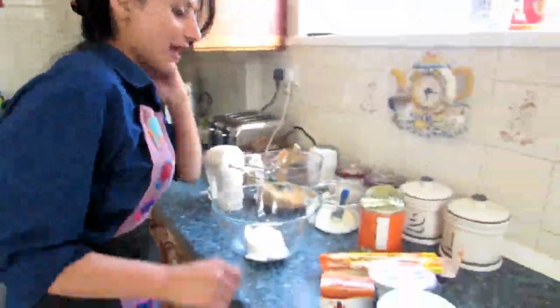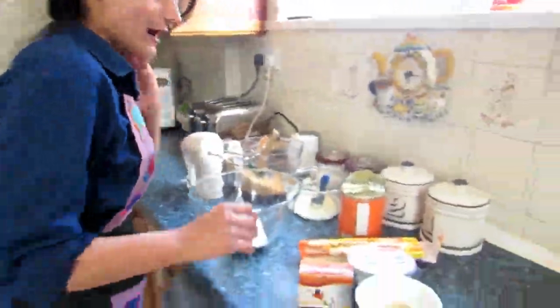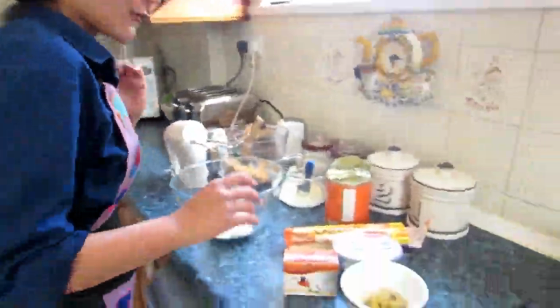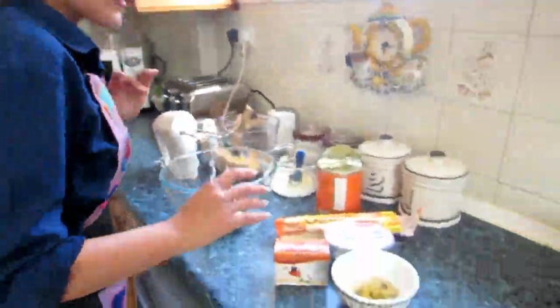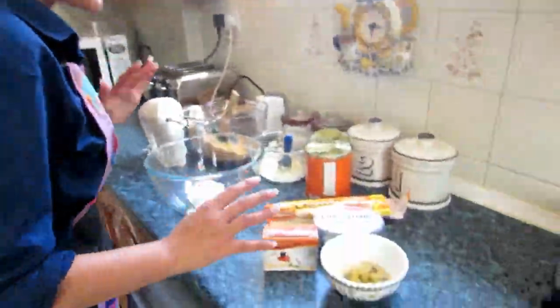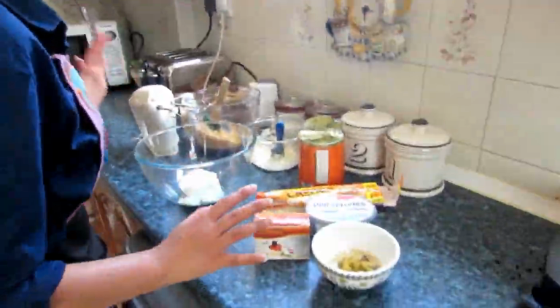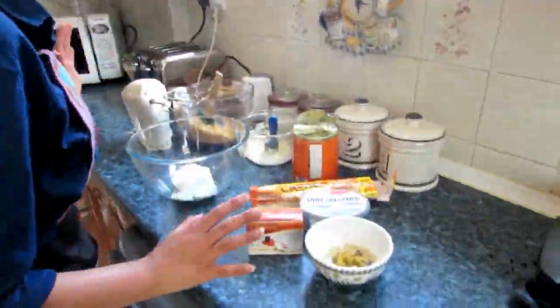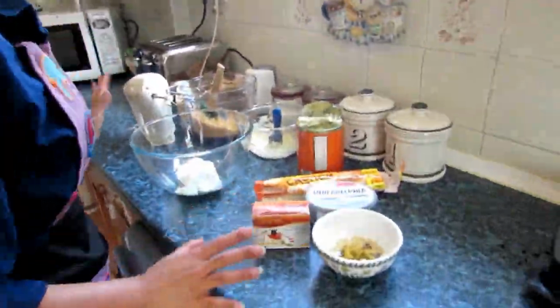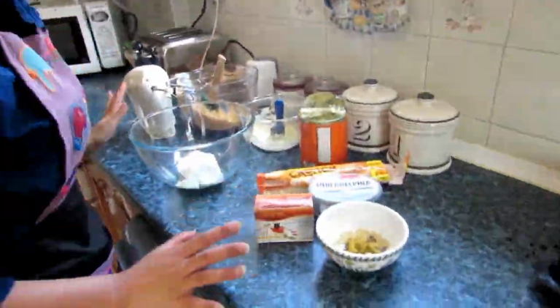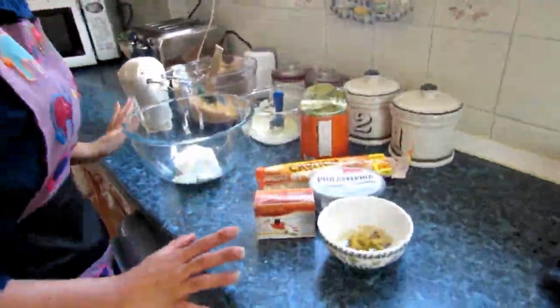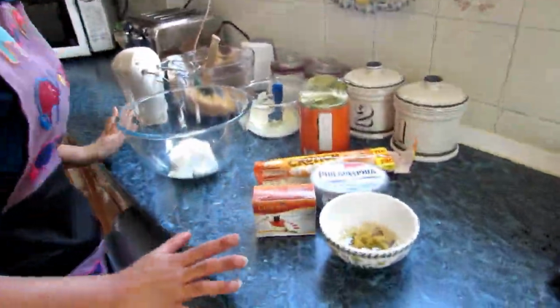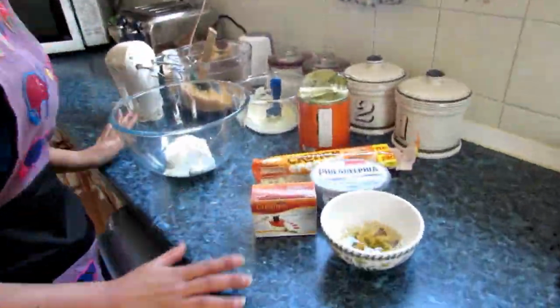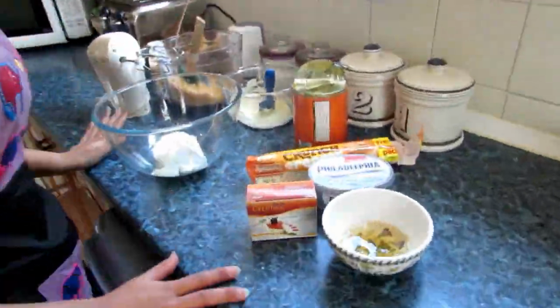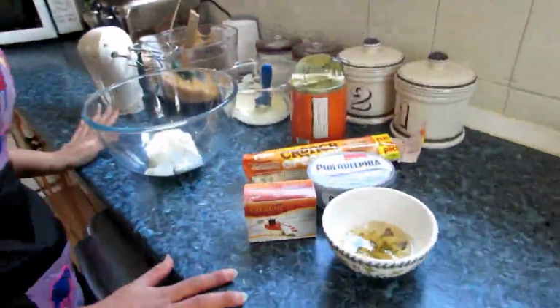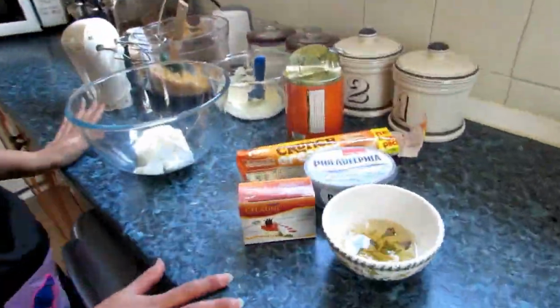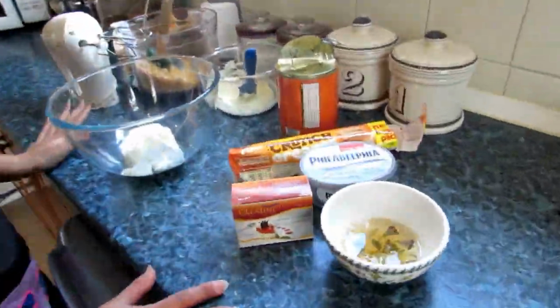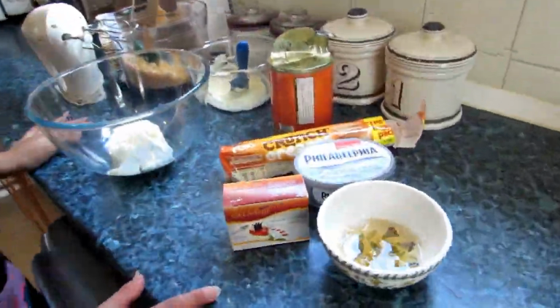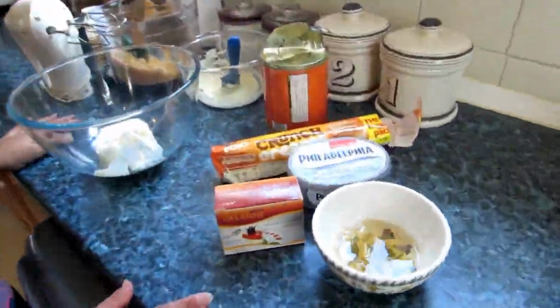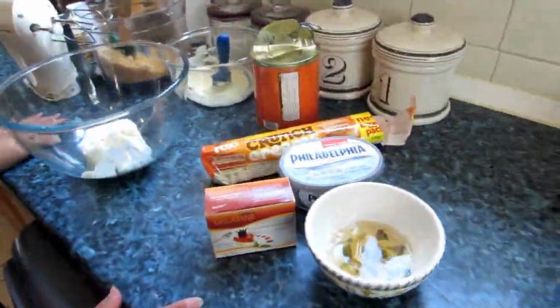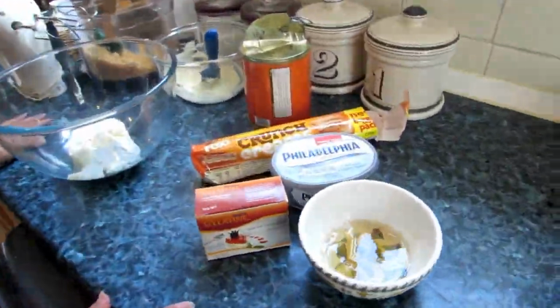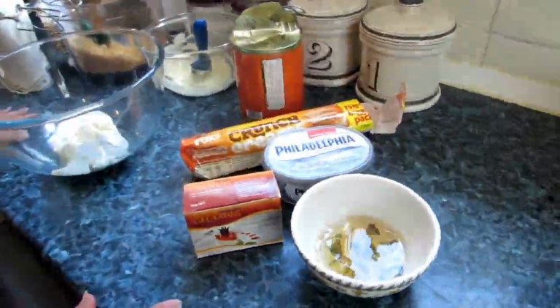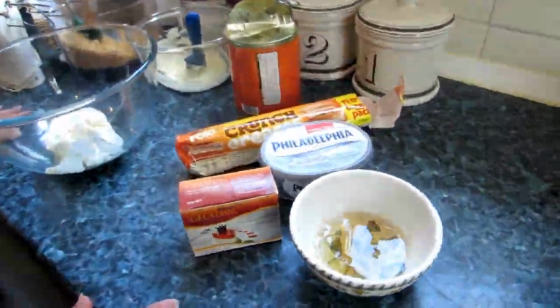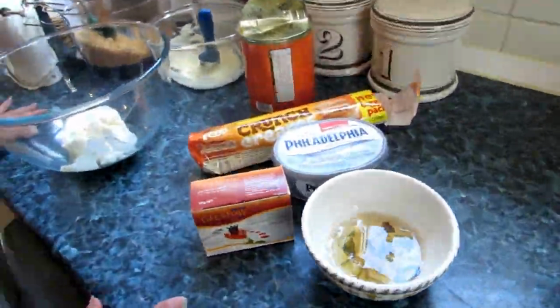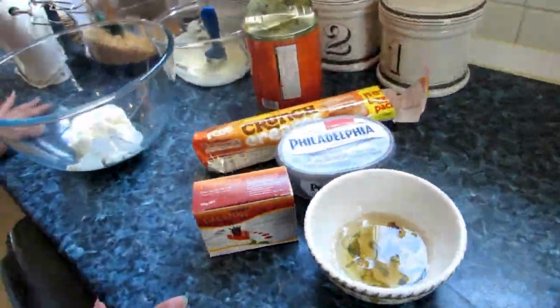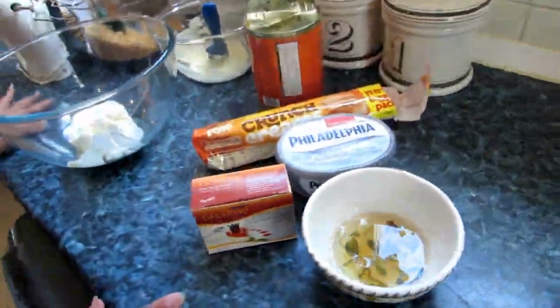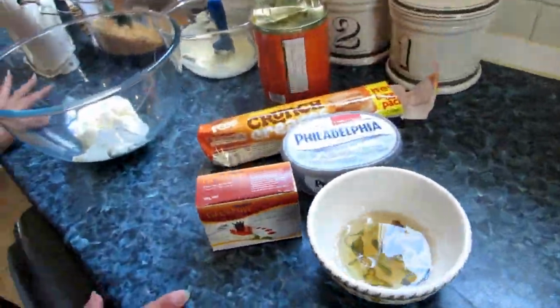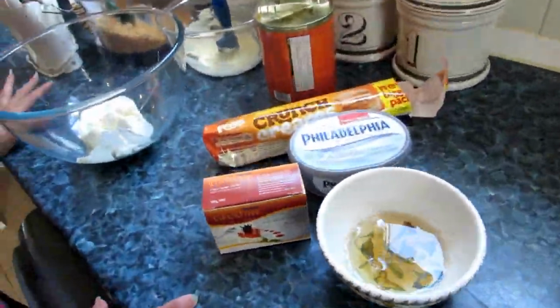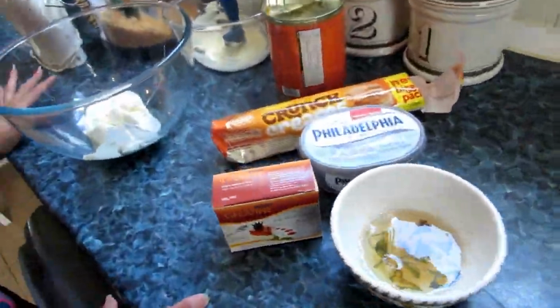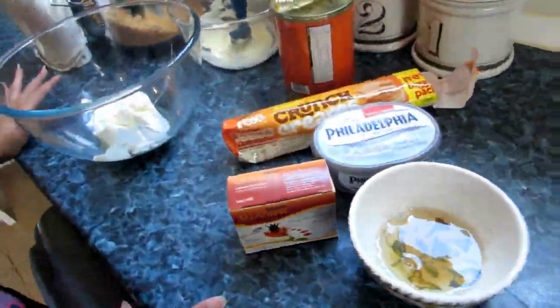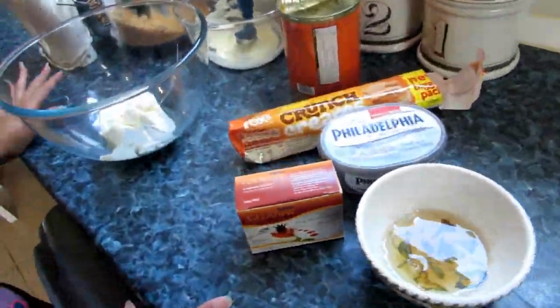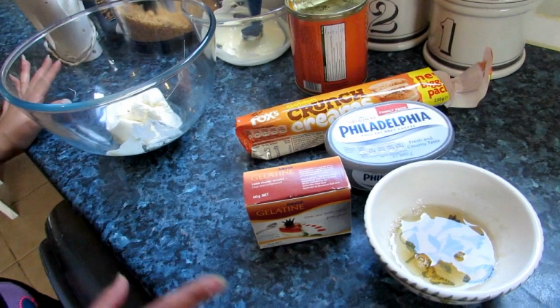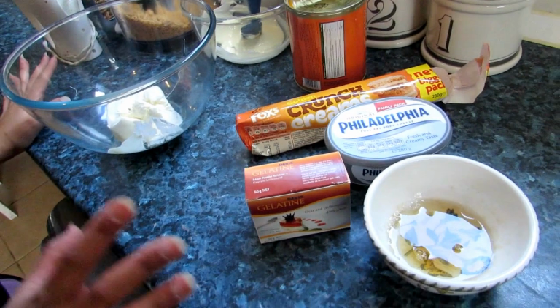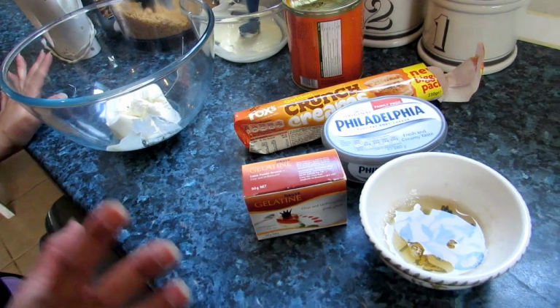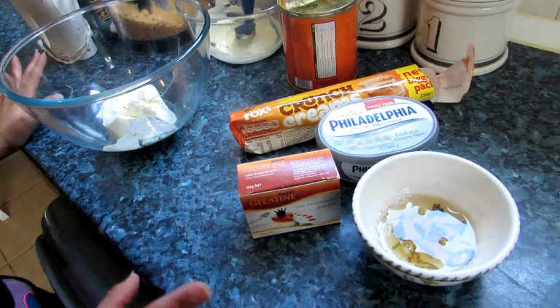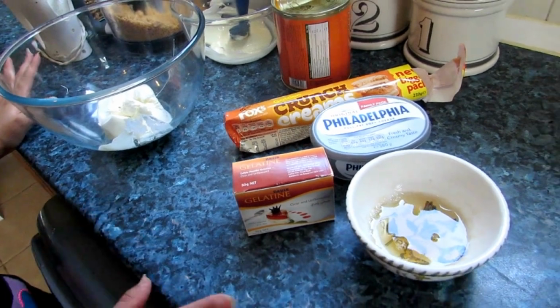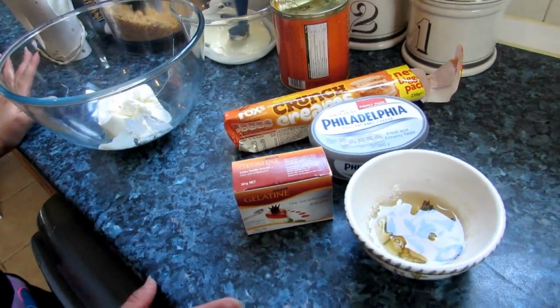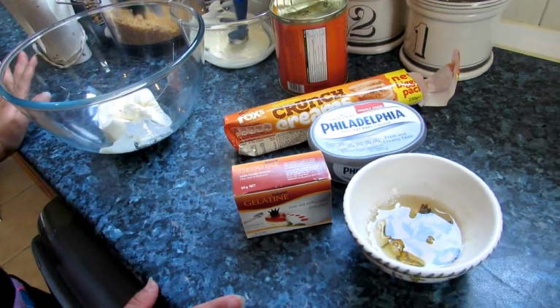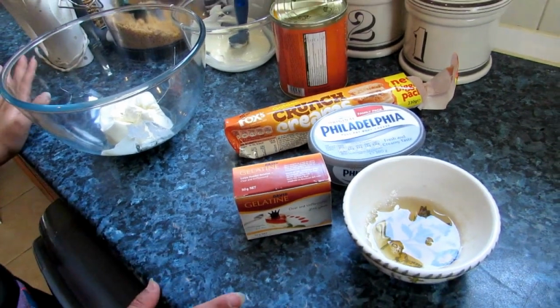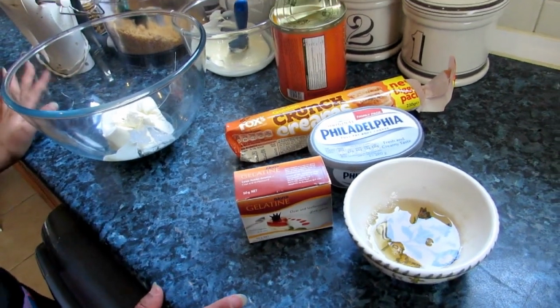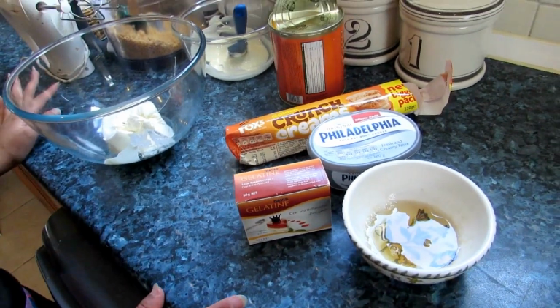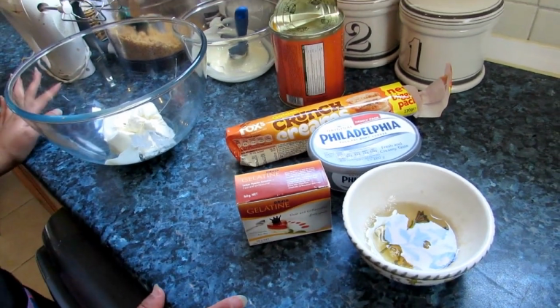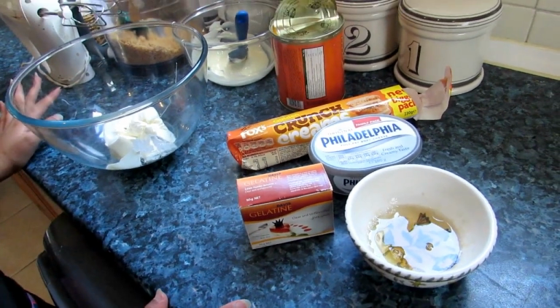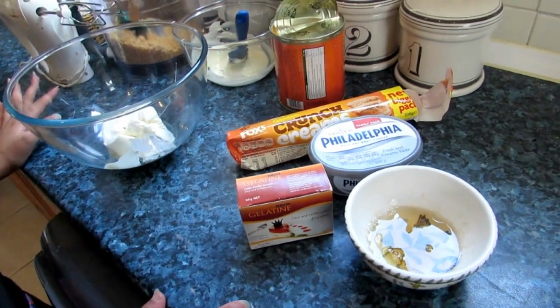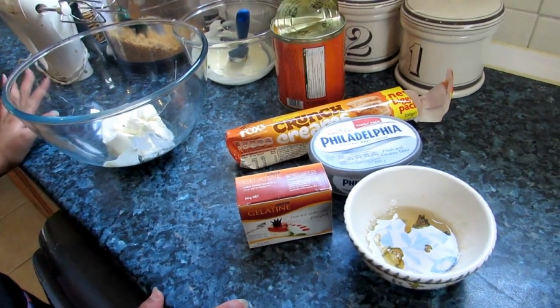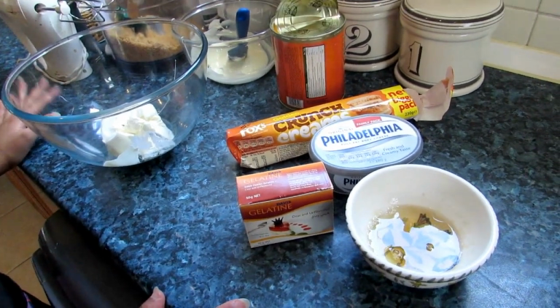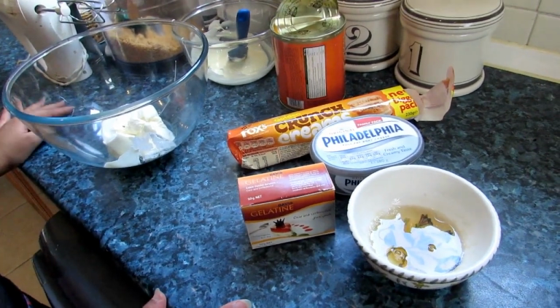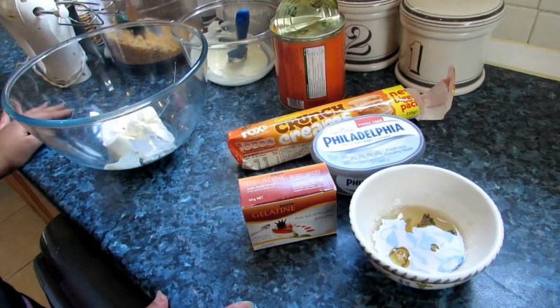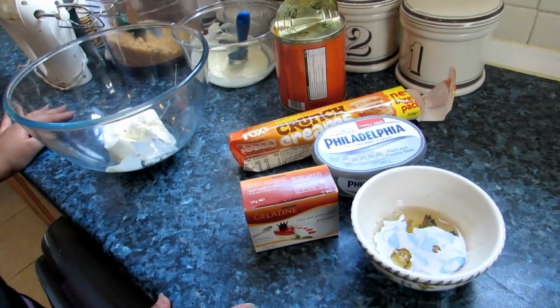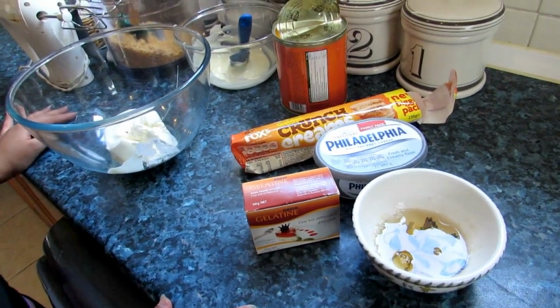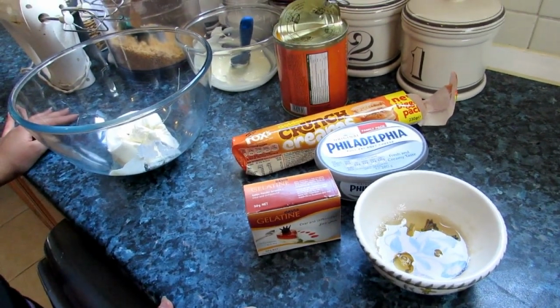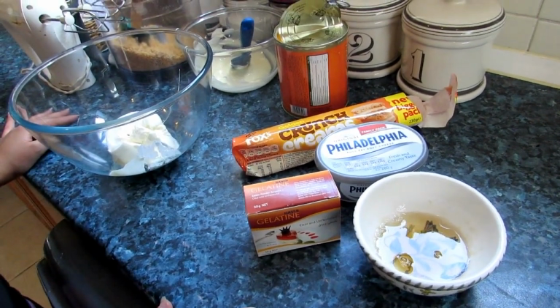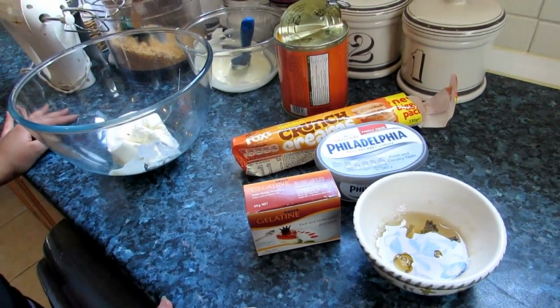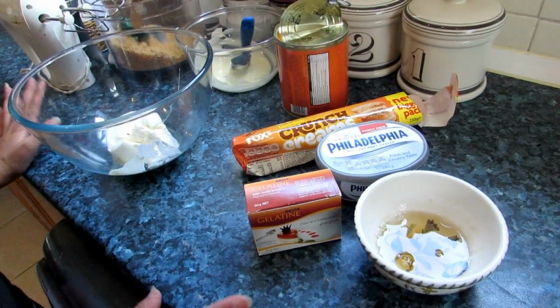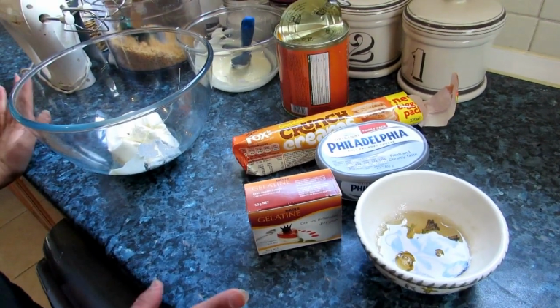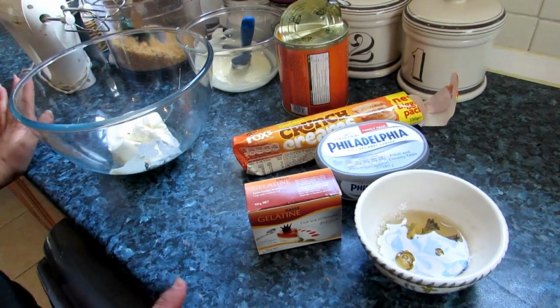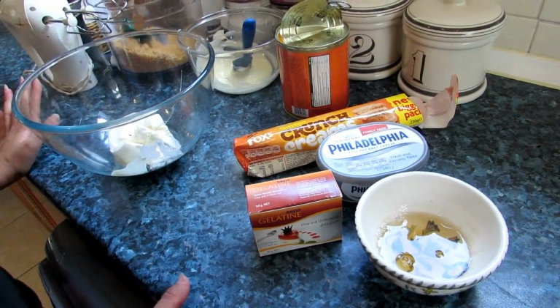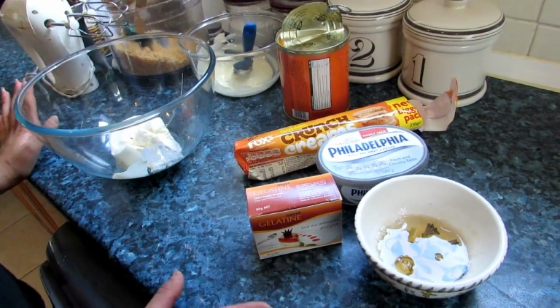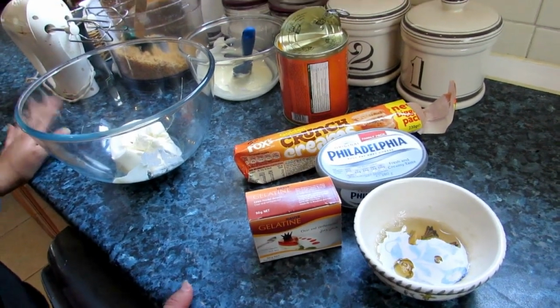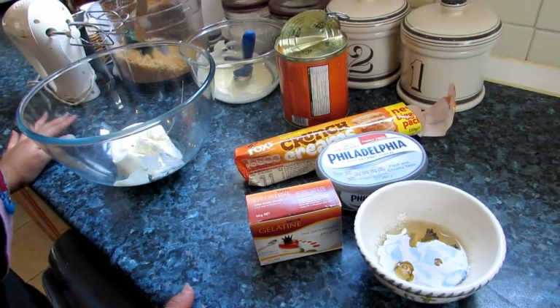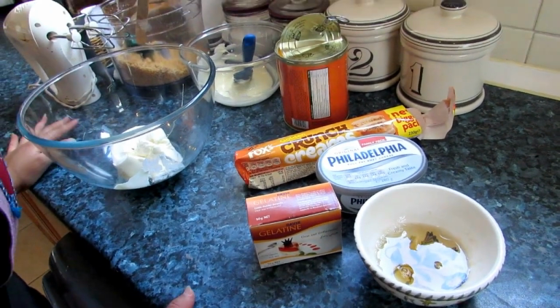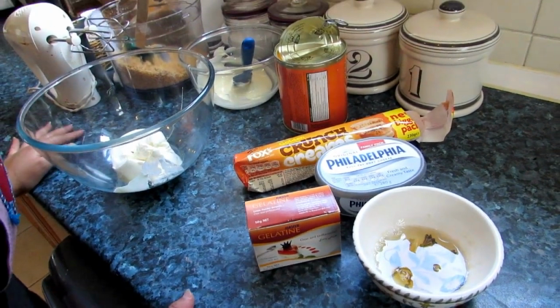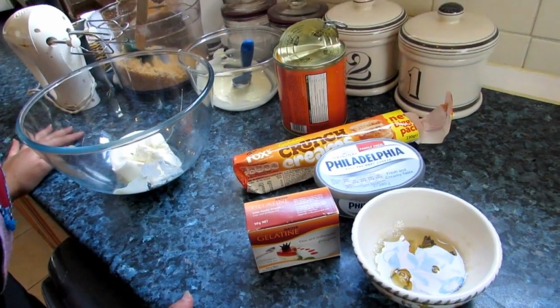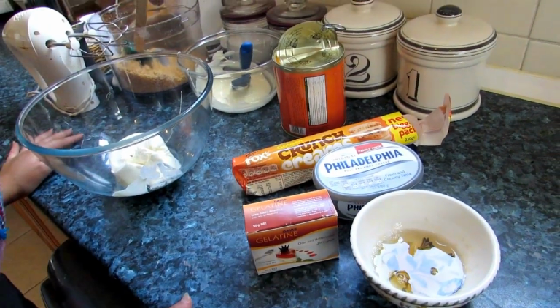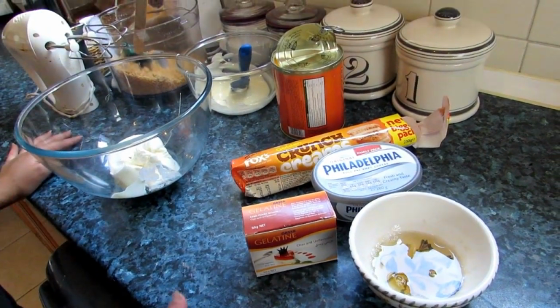We're making mango cheesecake. It's perfect for a summer's day and you need just a few ingredients.